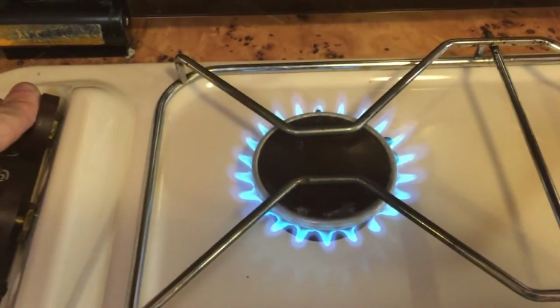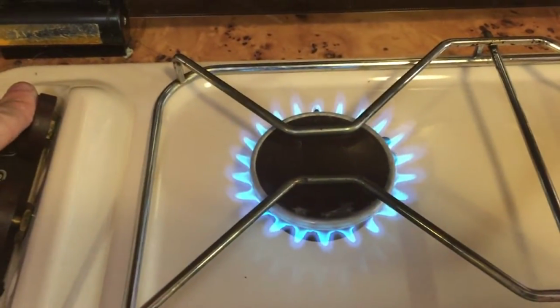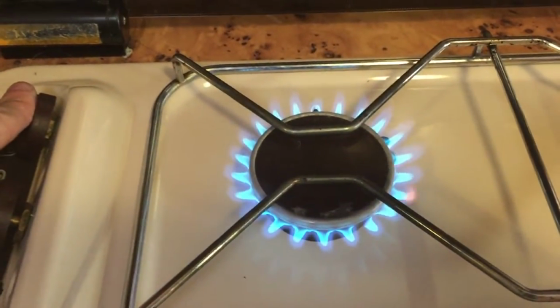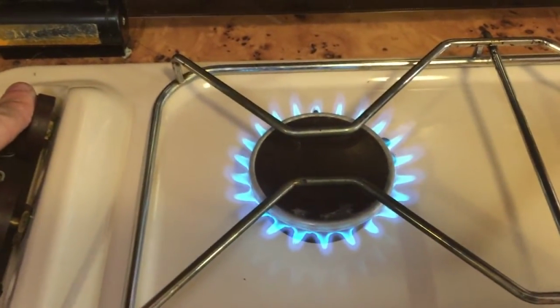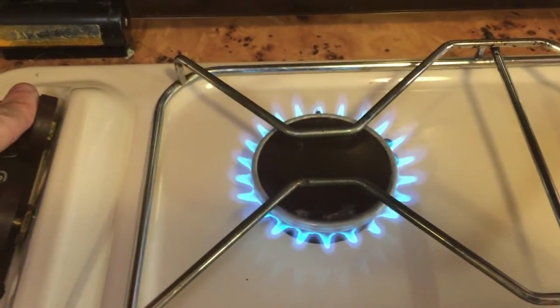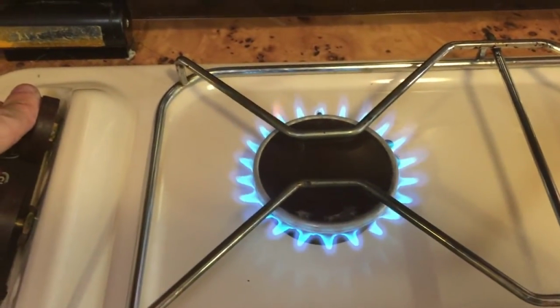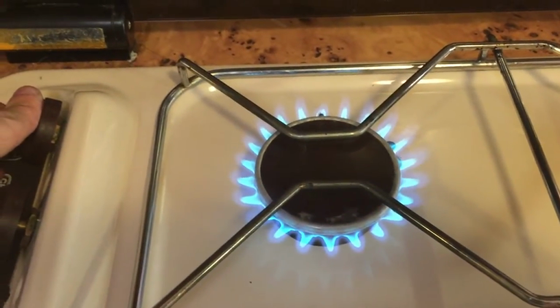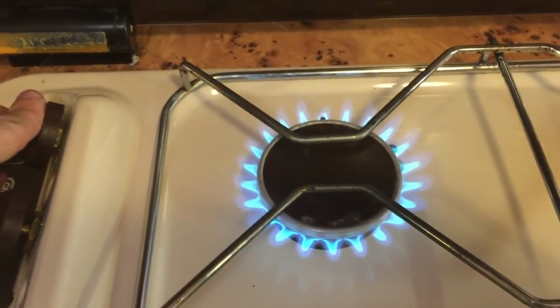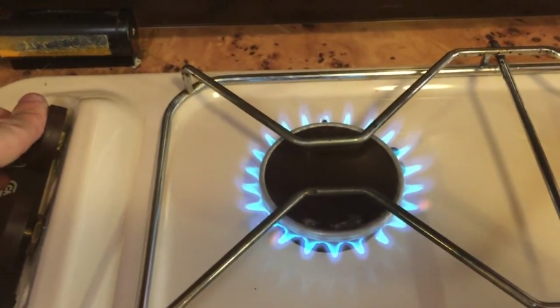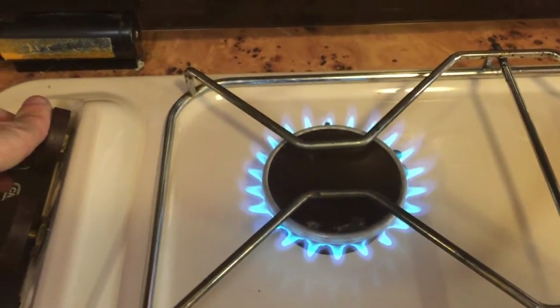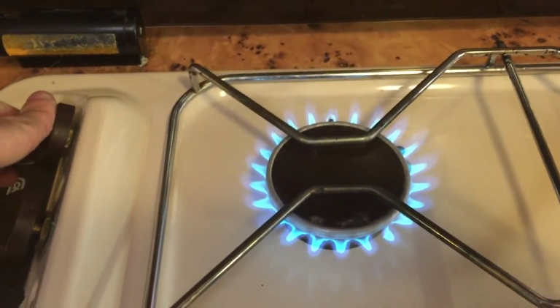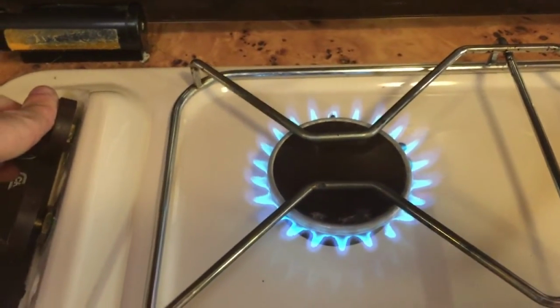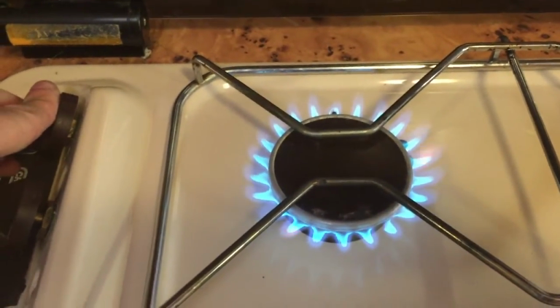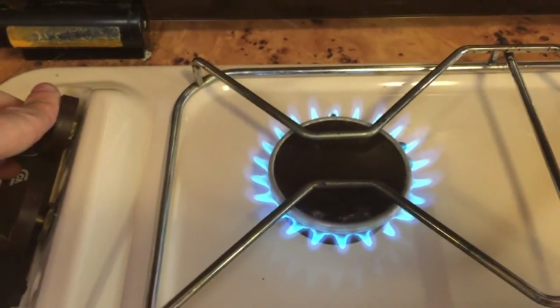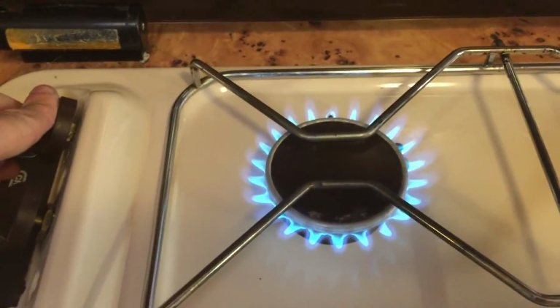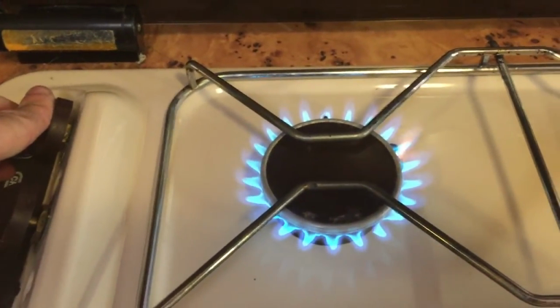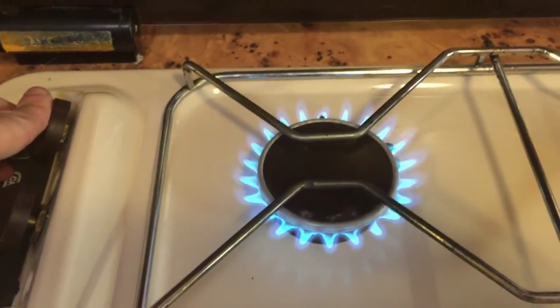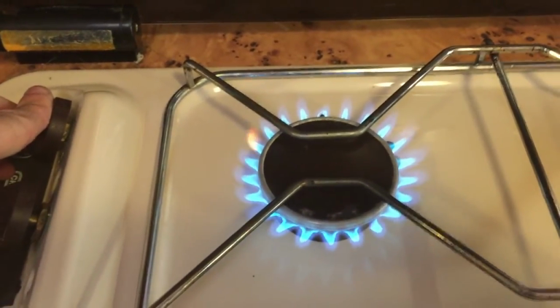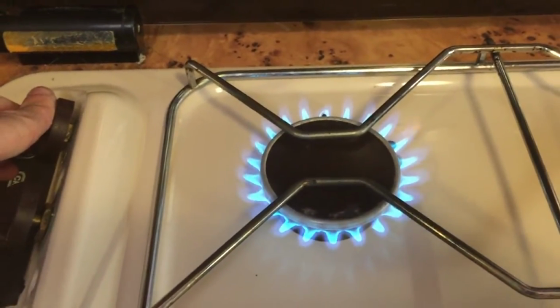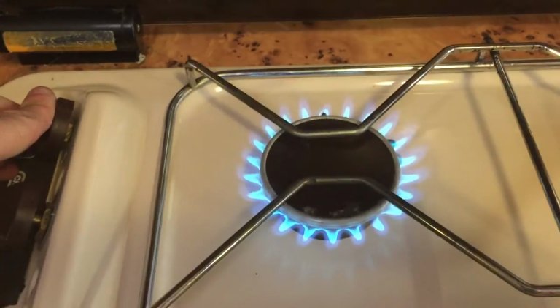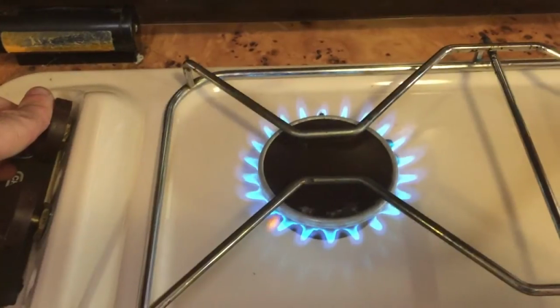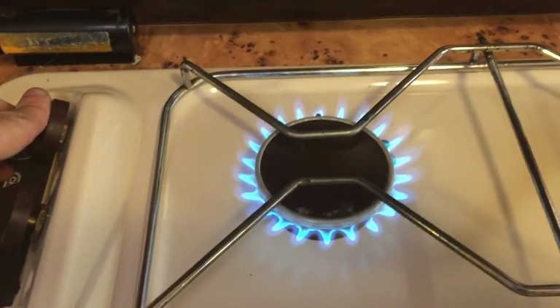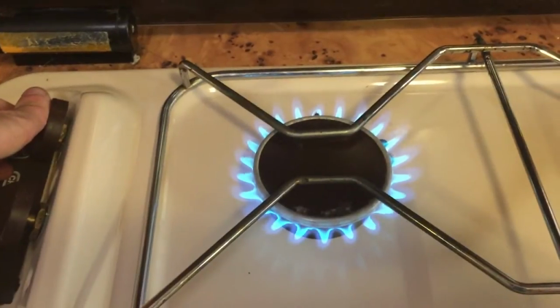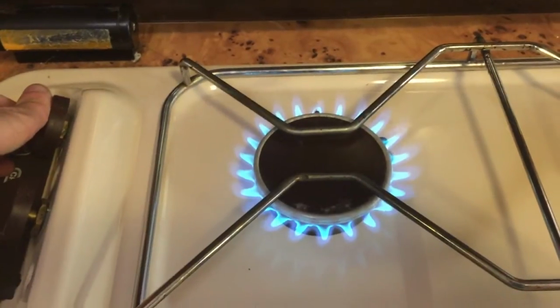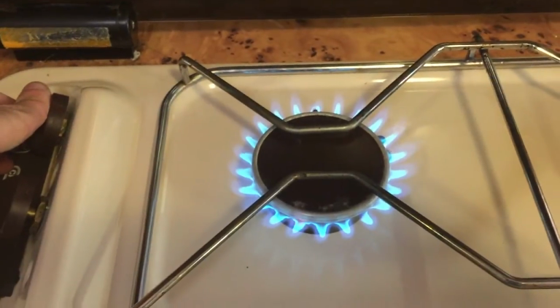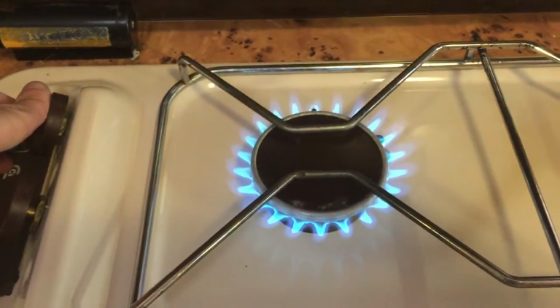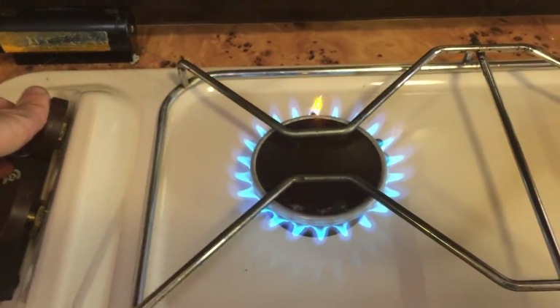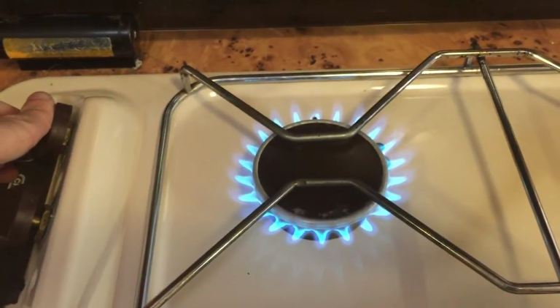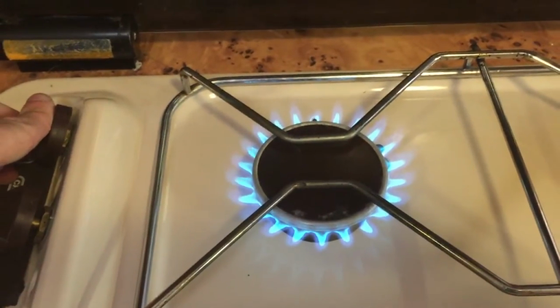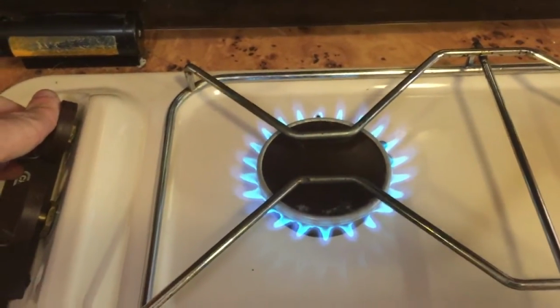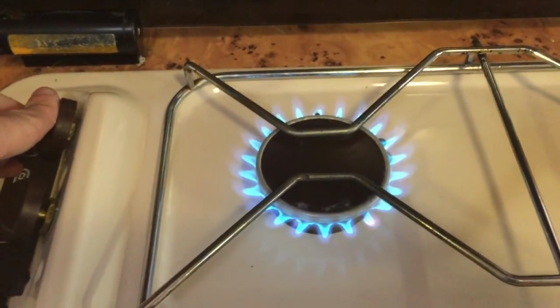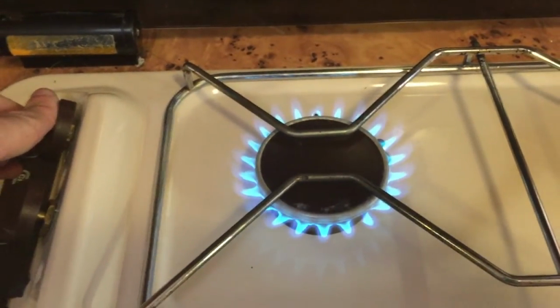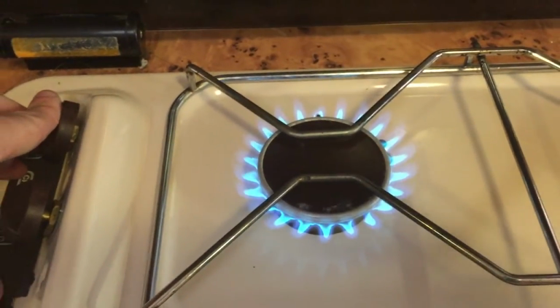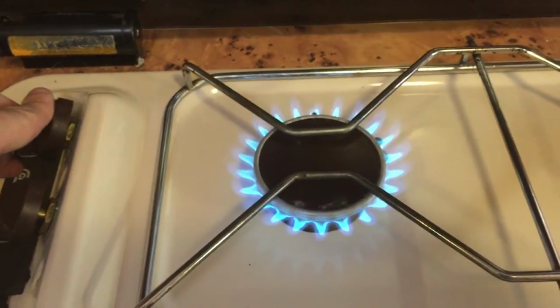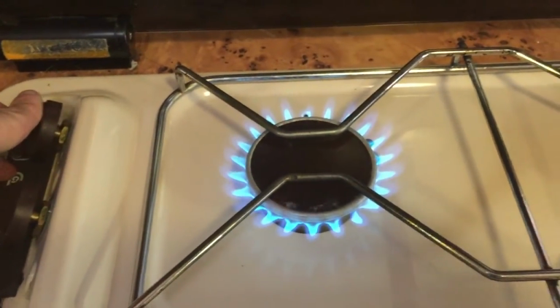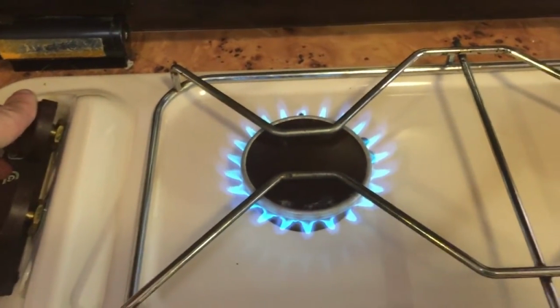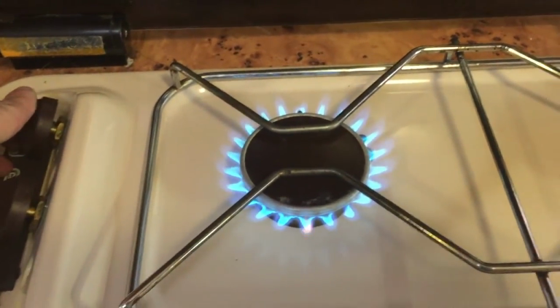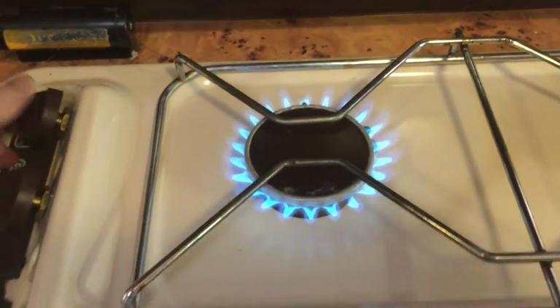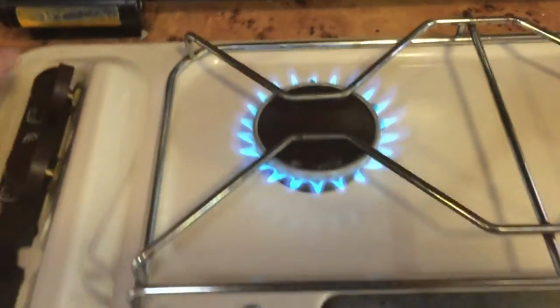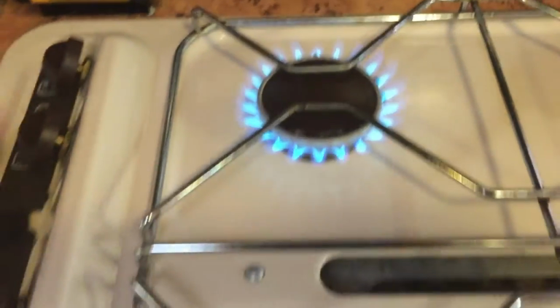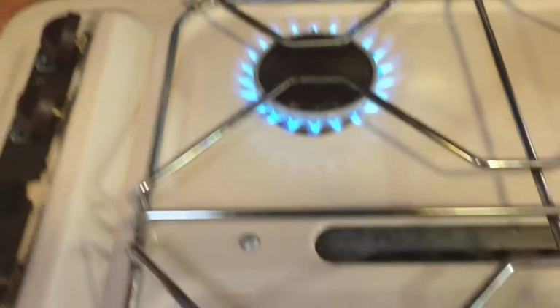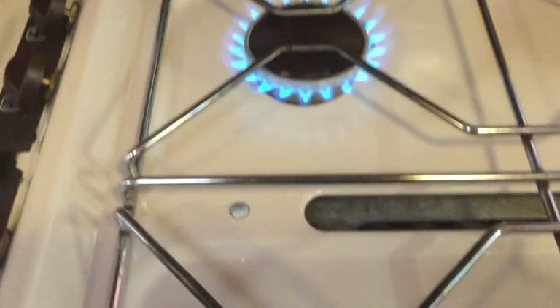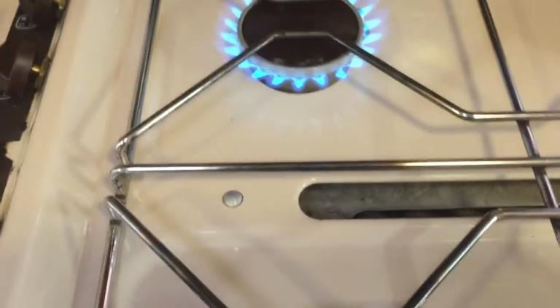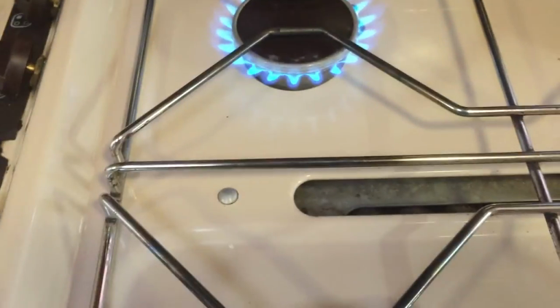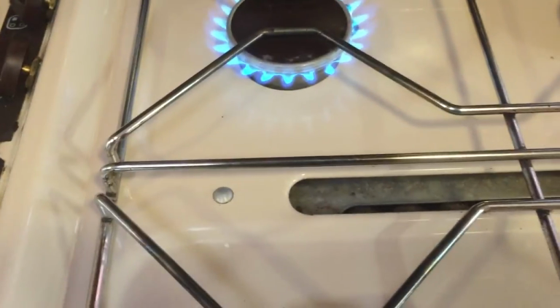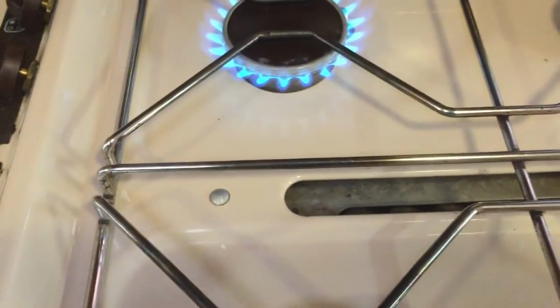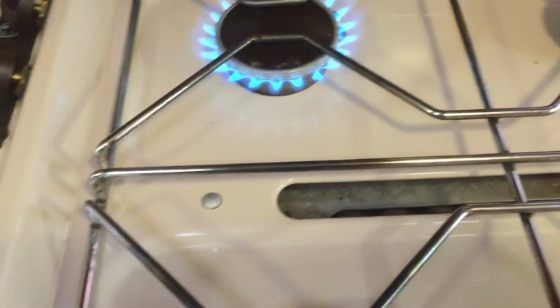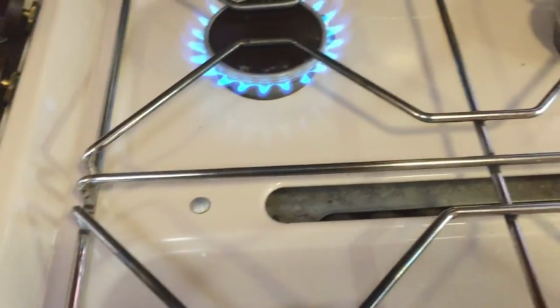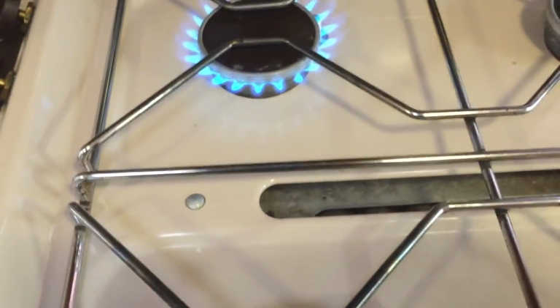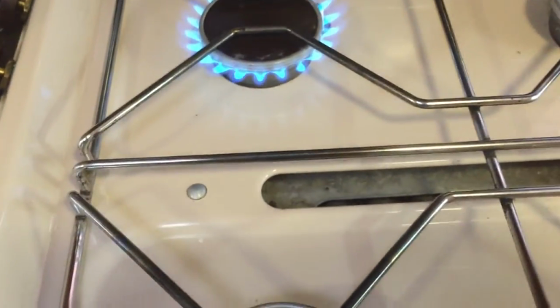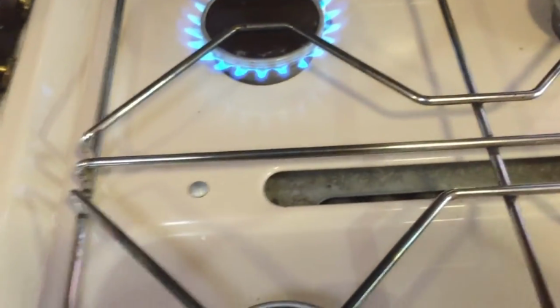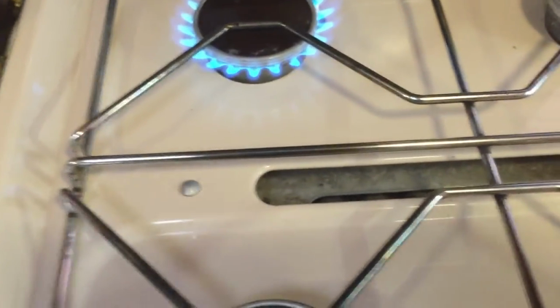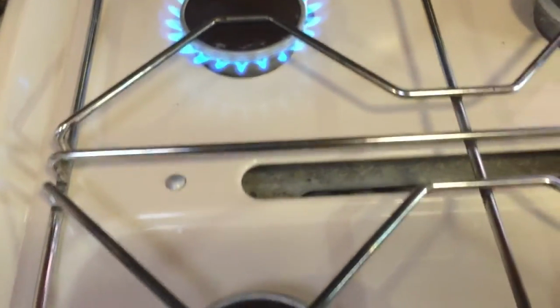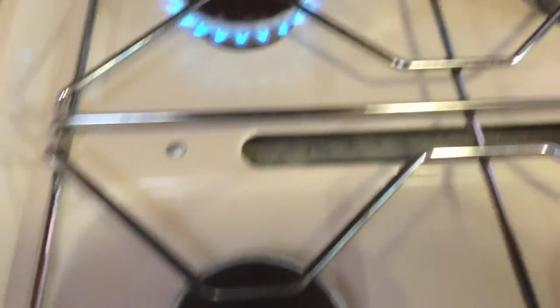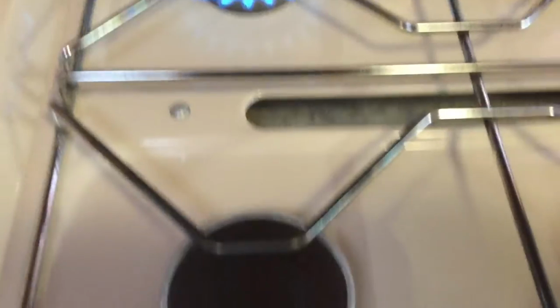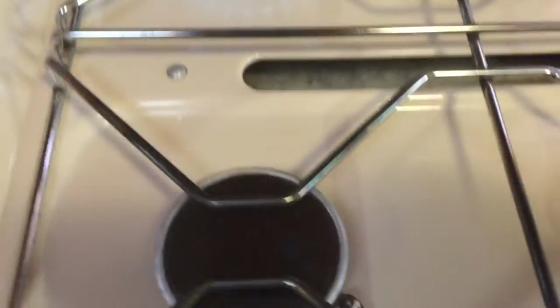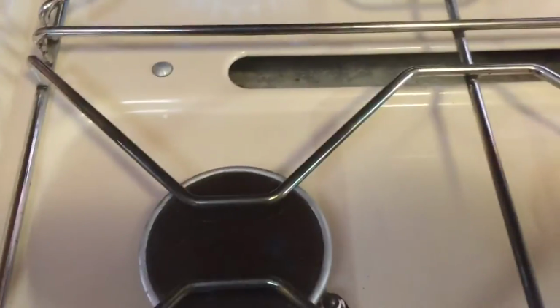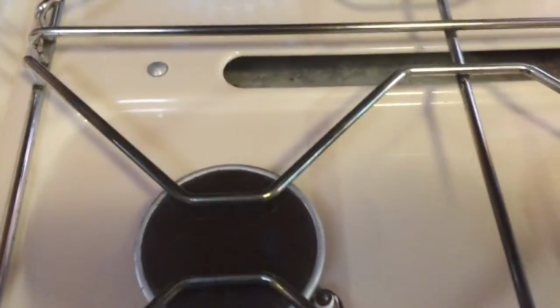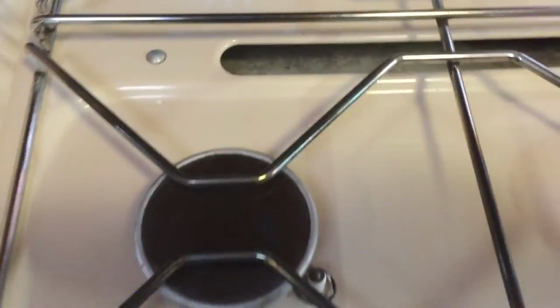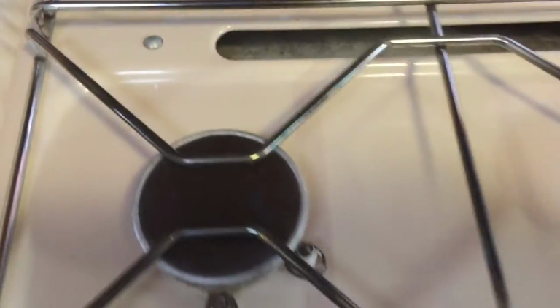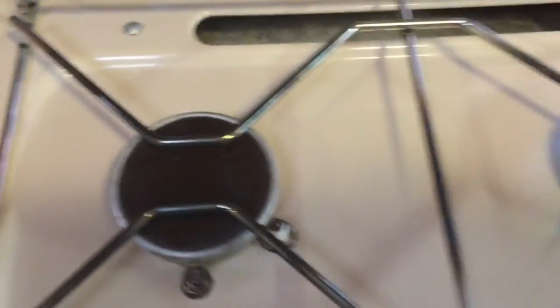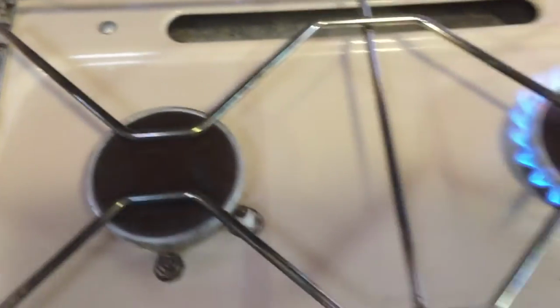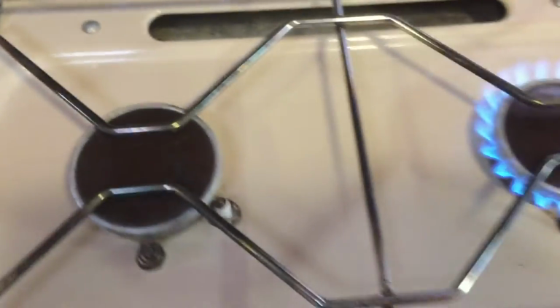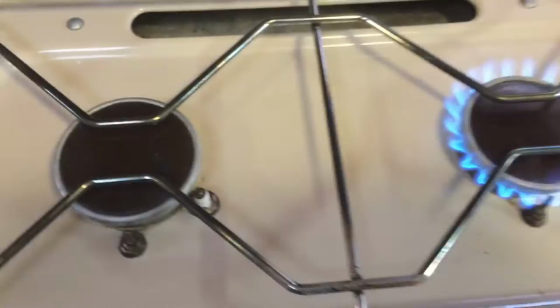So as I say, the back left-hand side works on the automatic lighter. The front two just need holding down for a few seconds to catch.